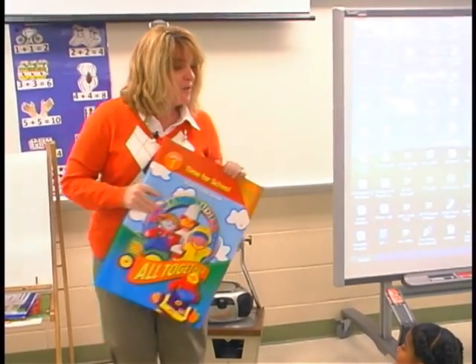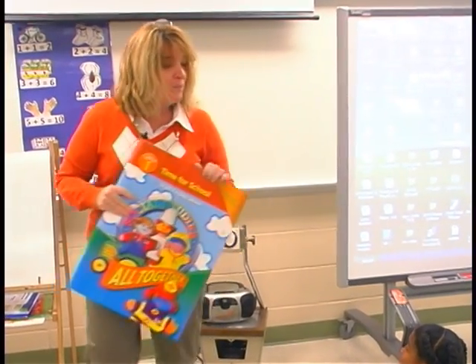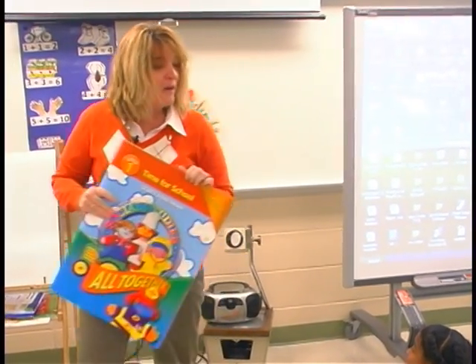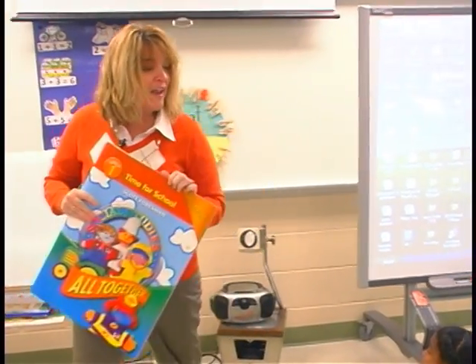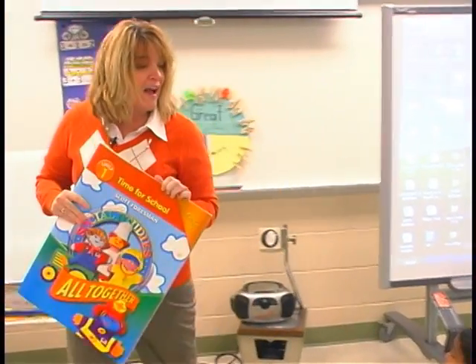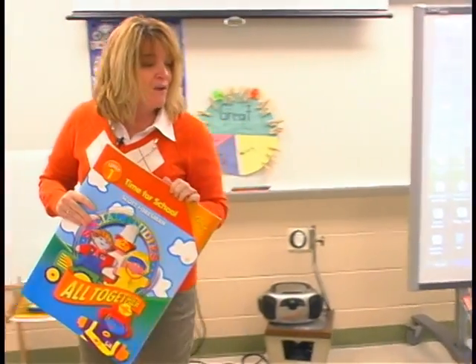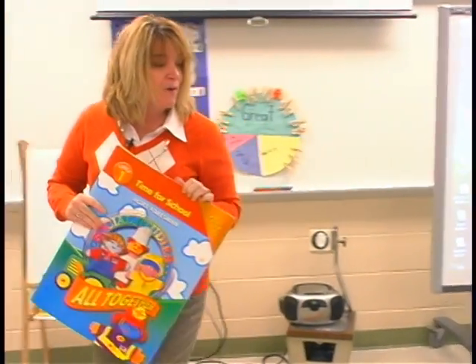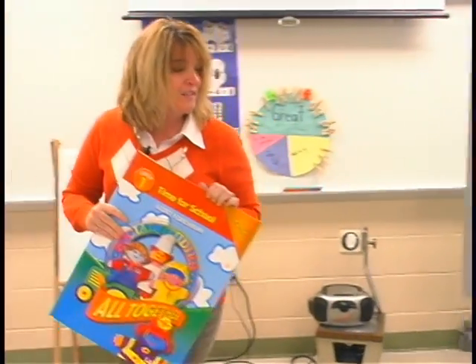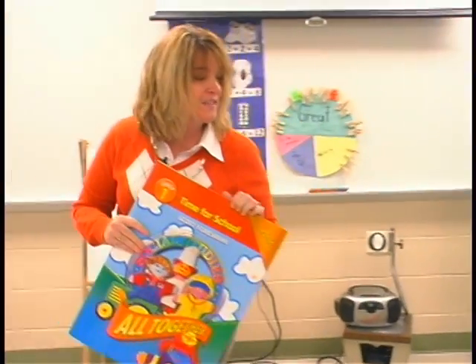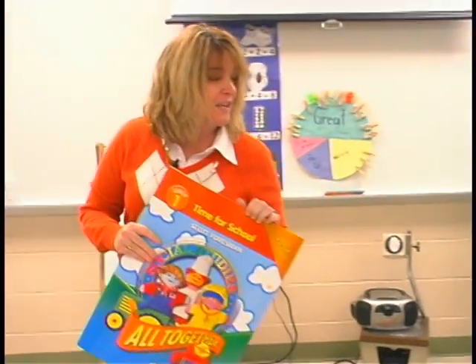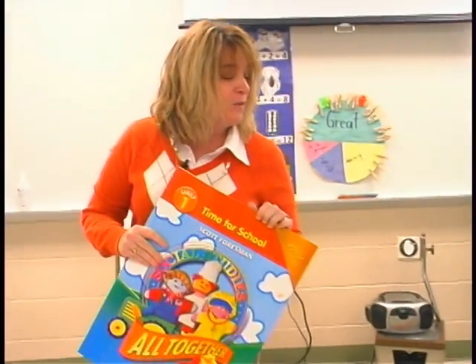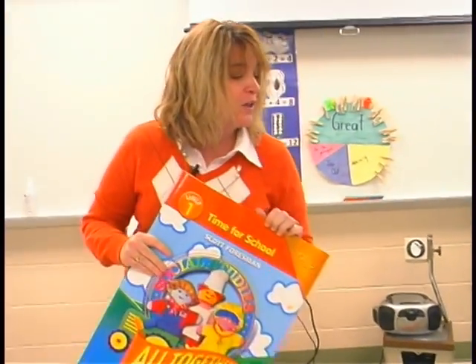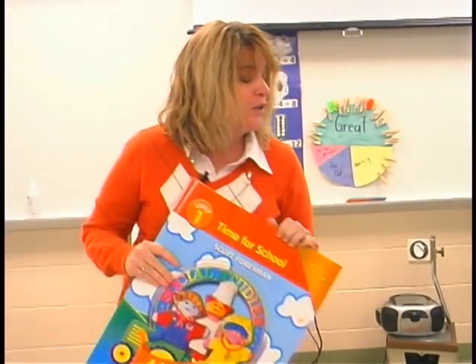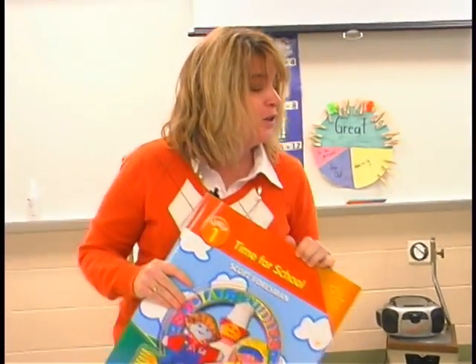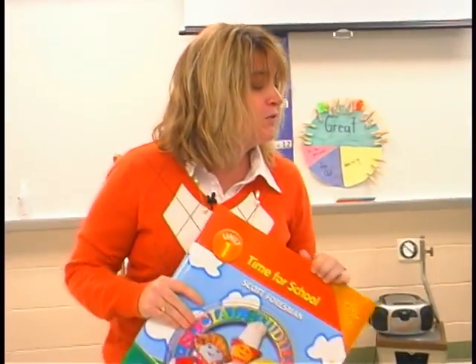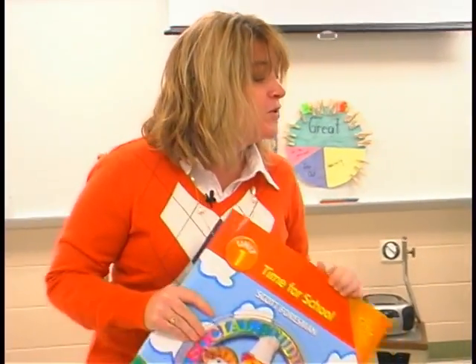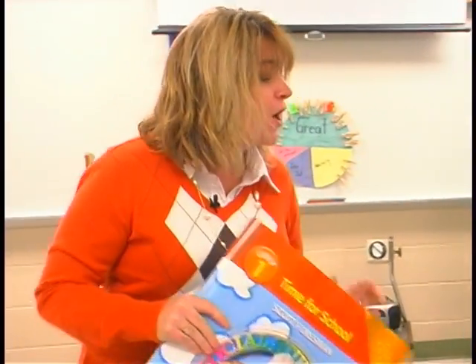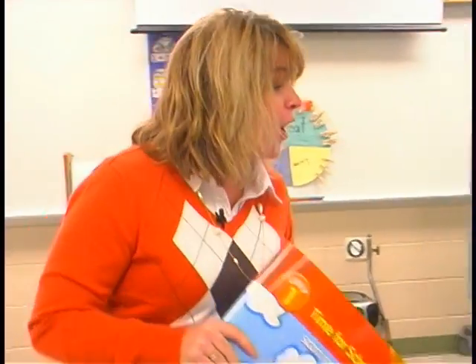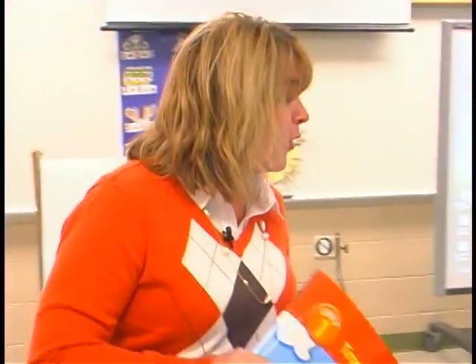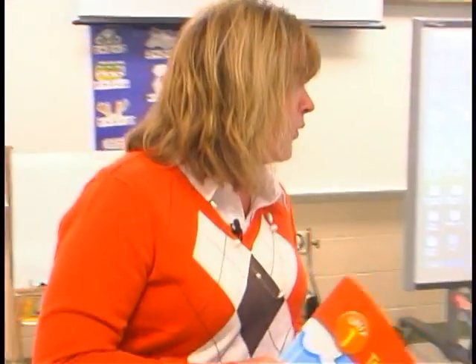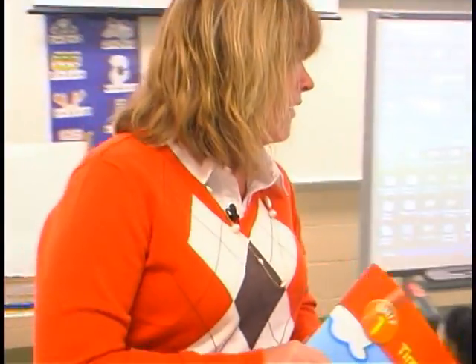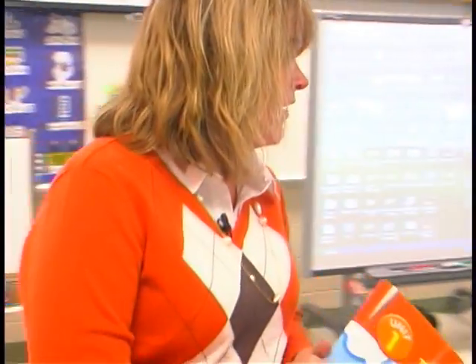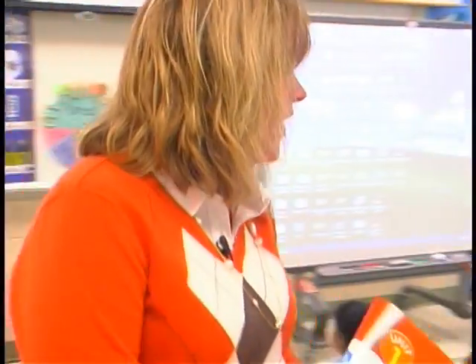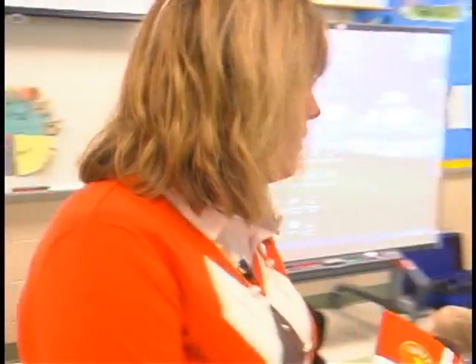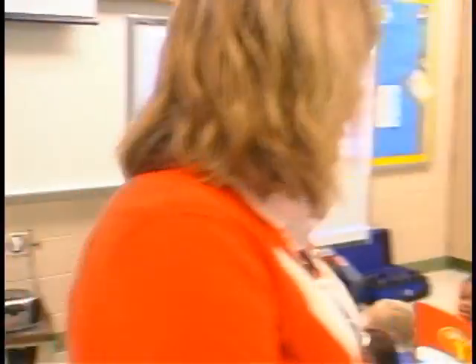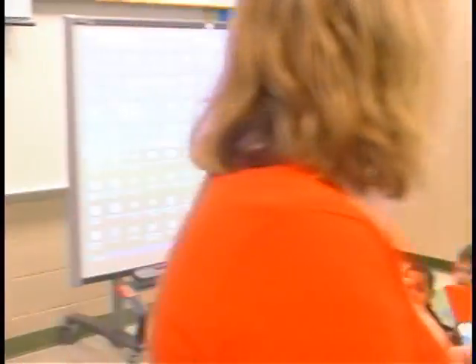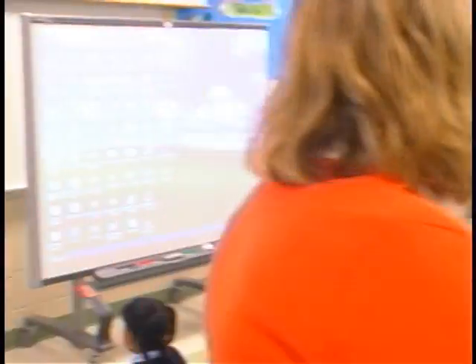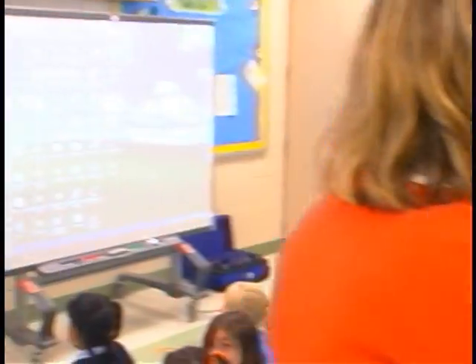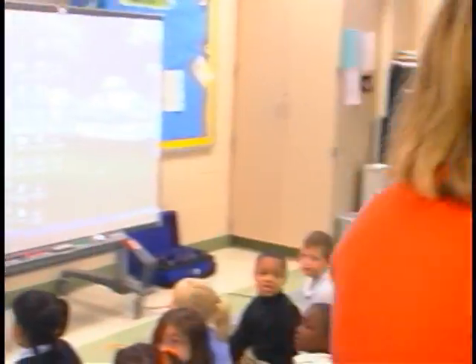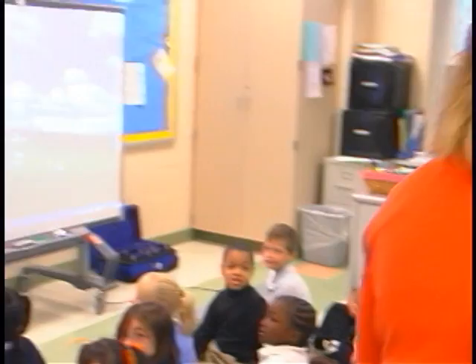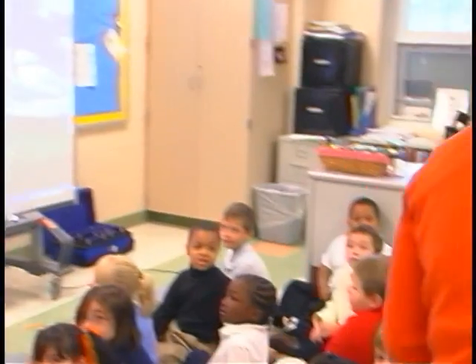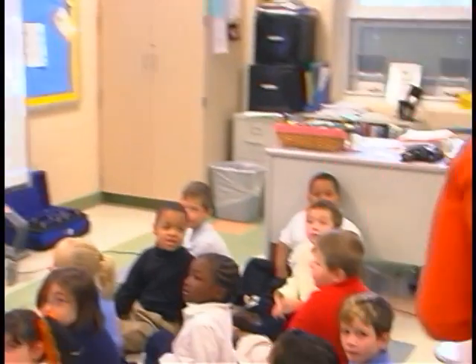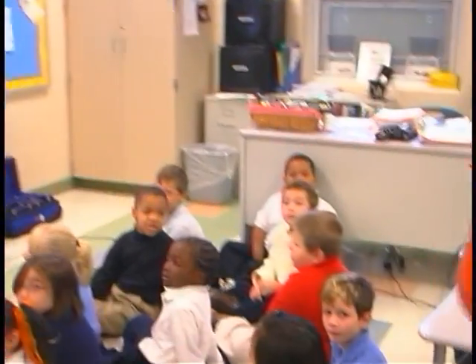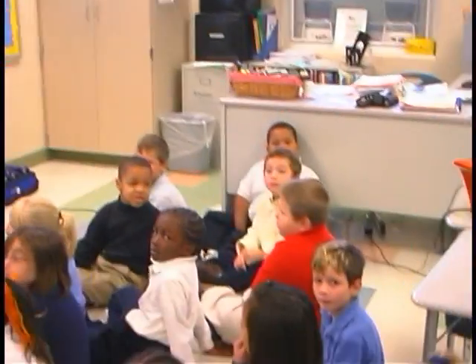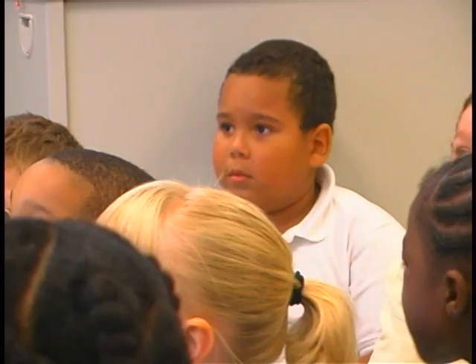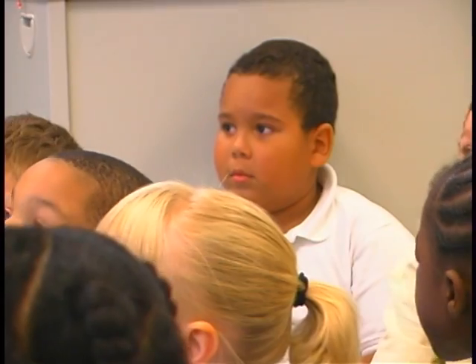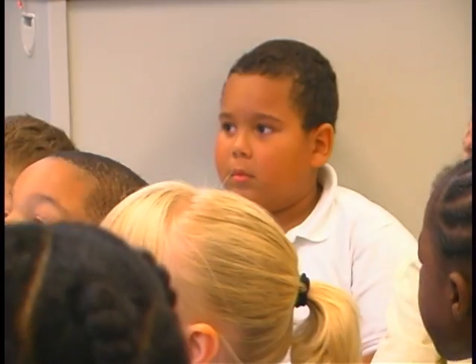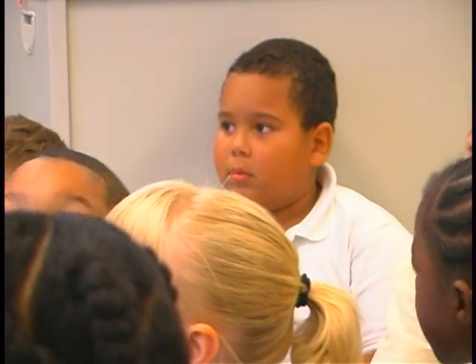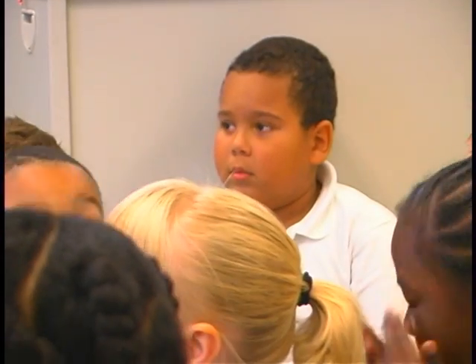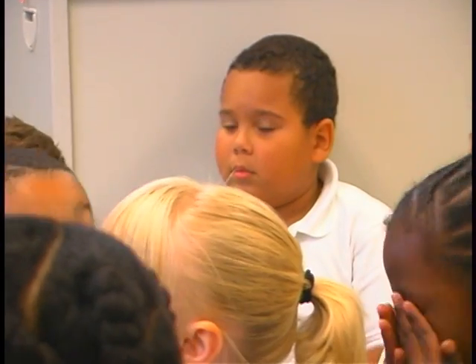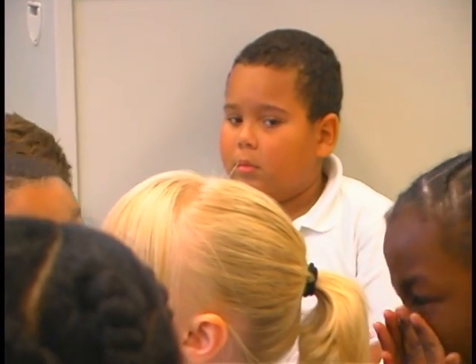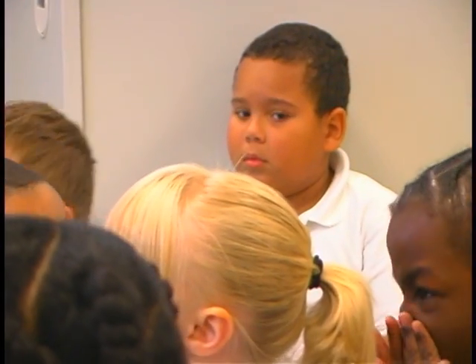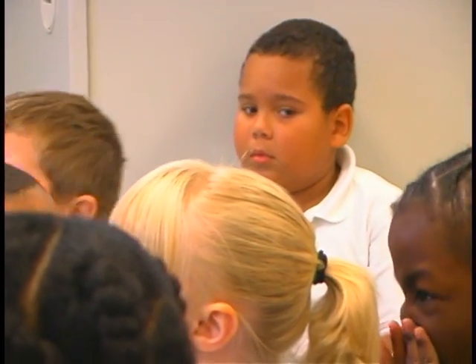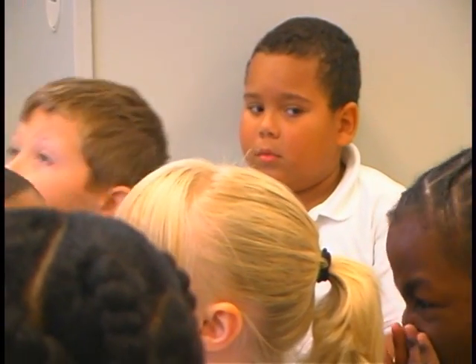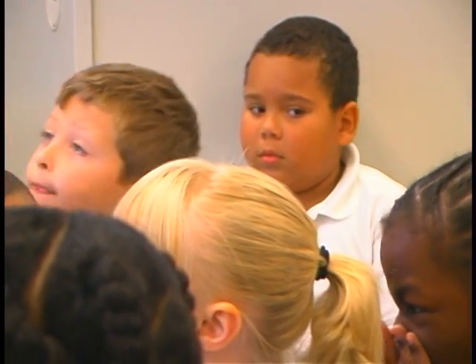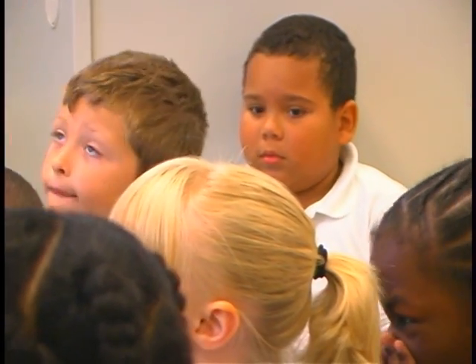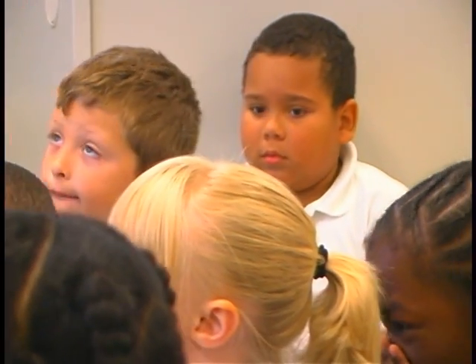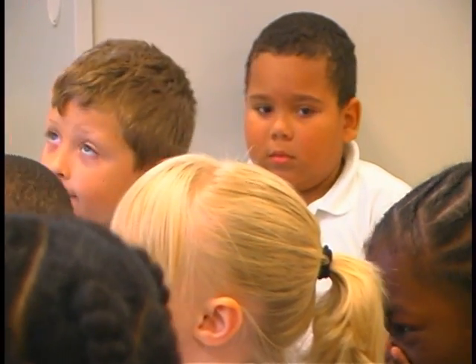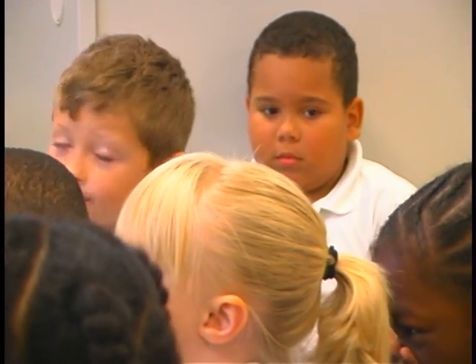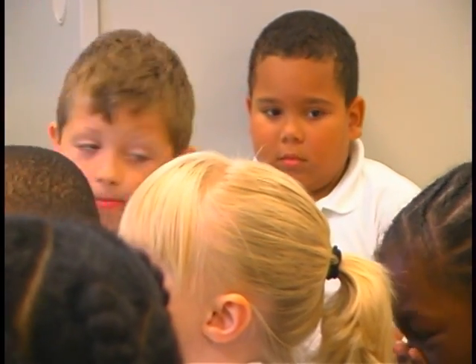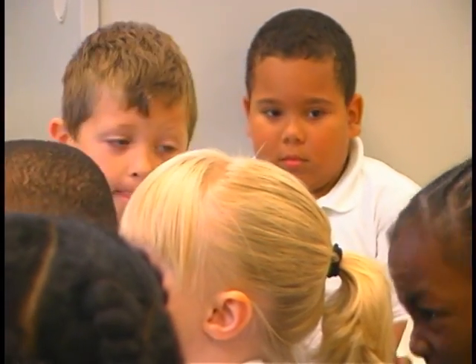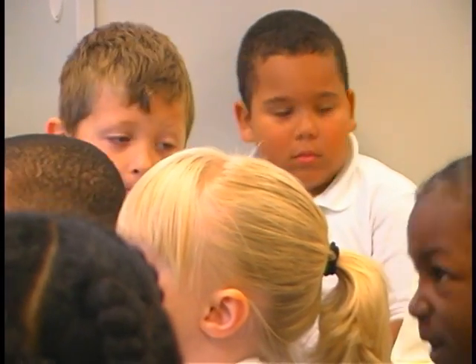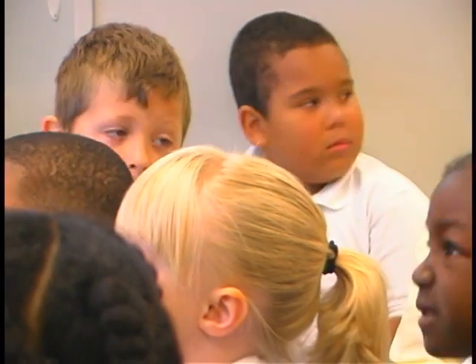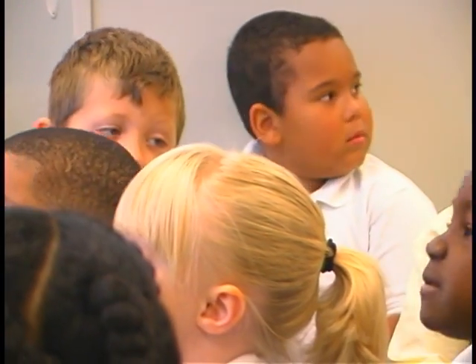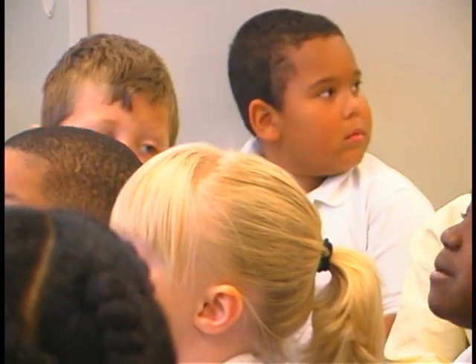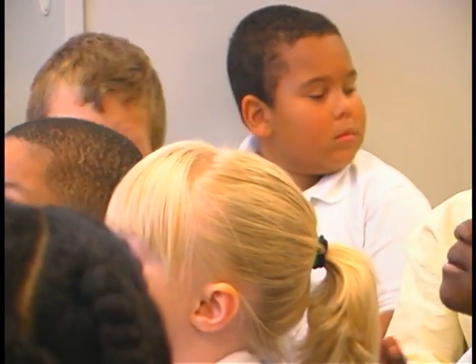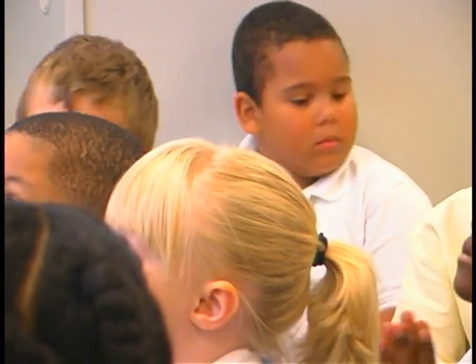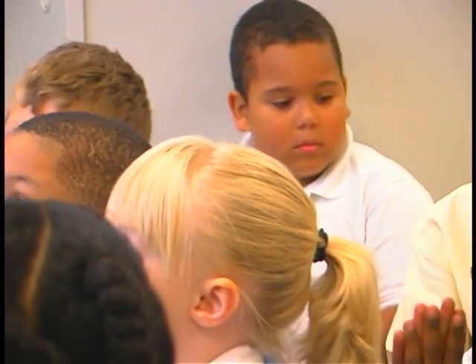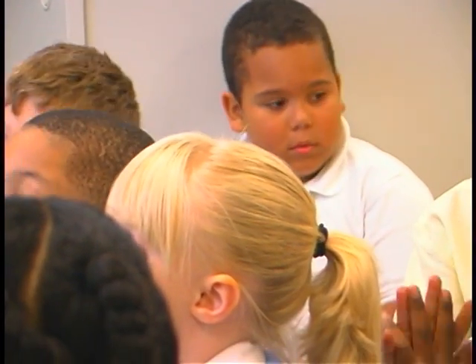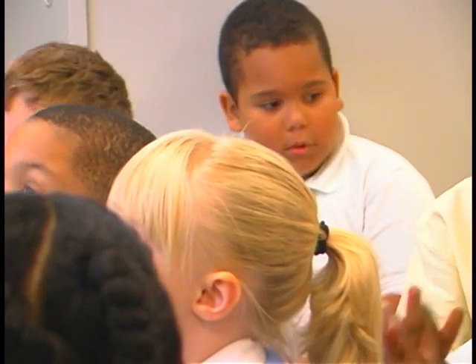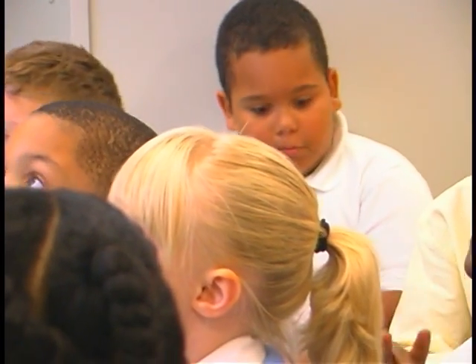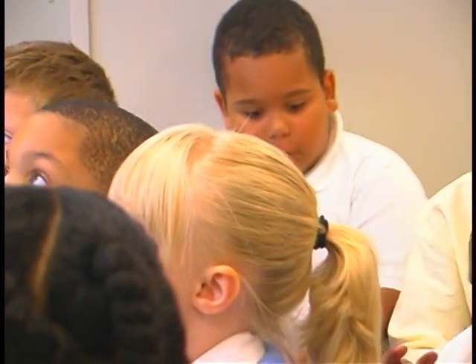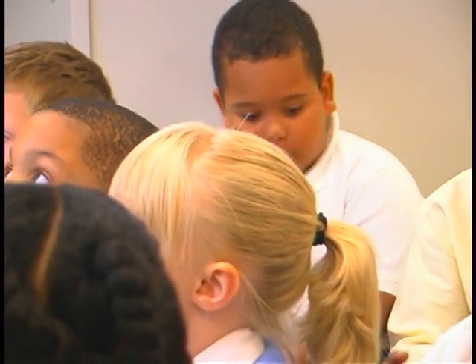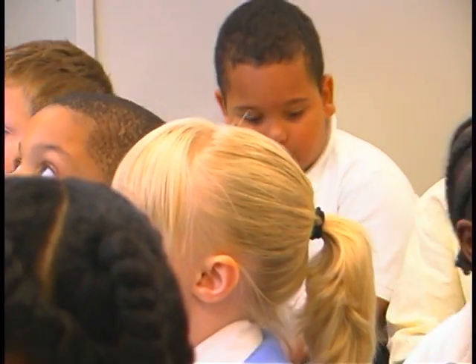I want to see what you know about social studies. So before I start, we're going to play a little game show.